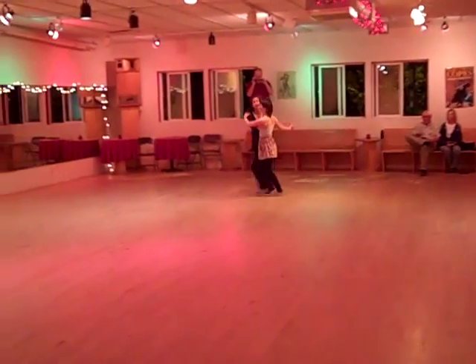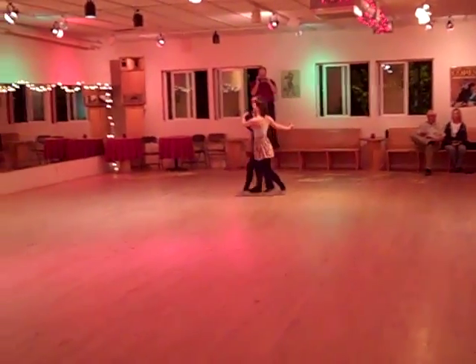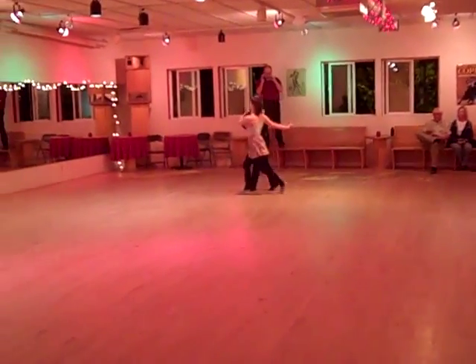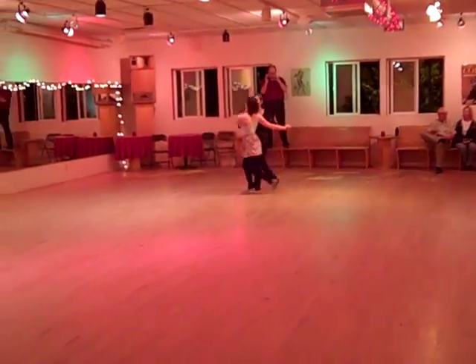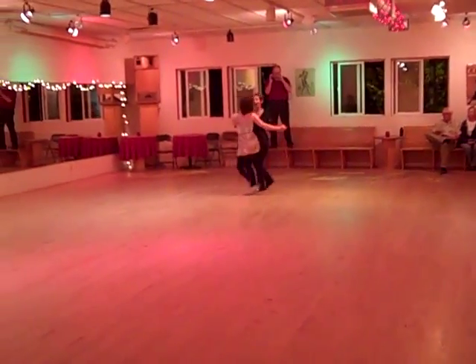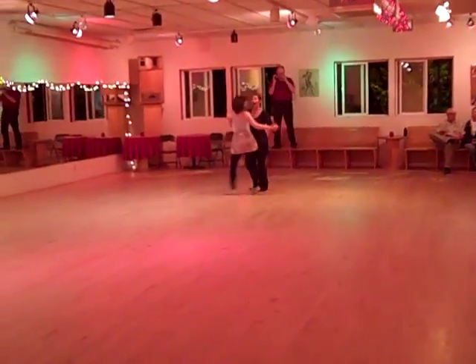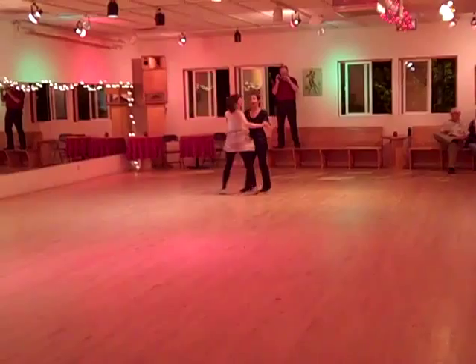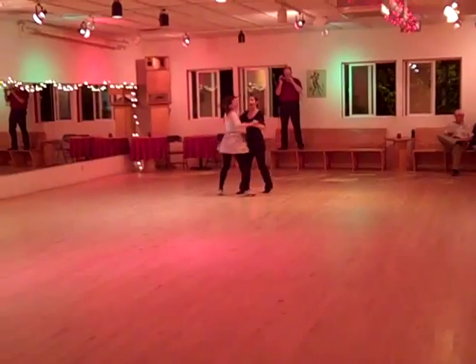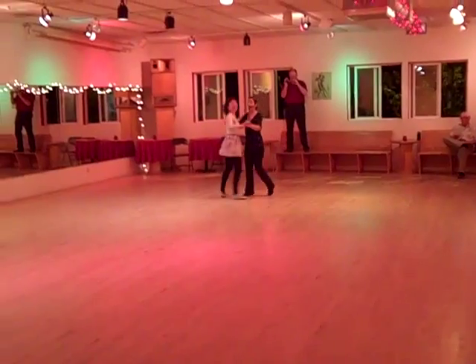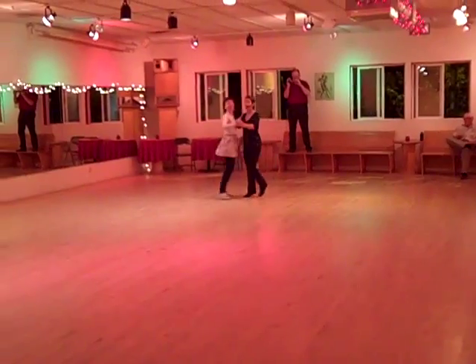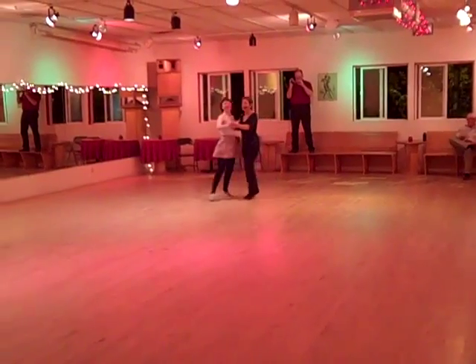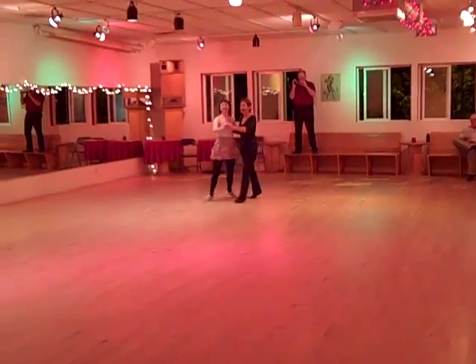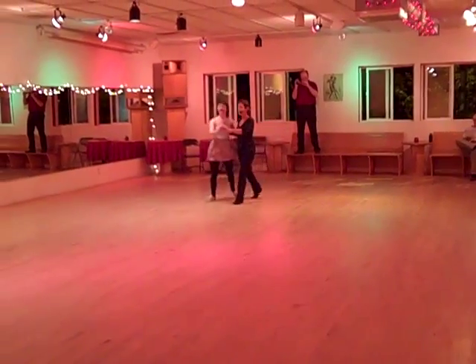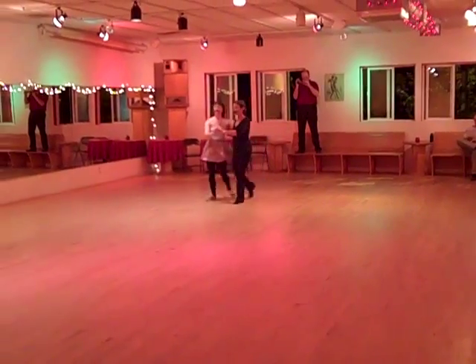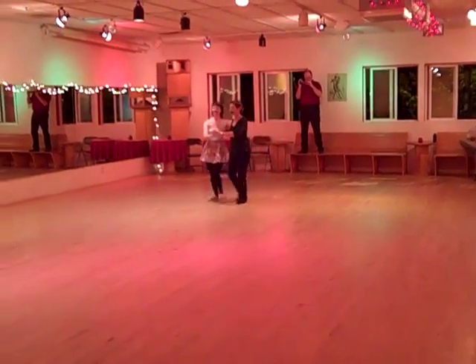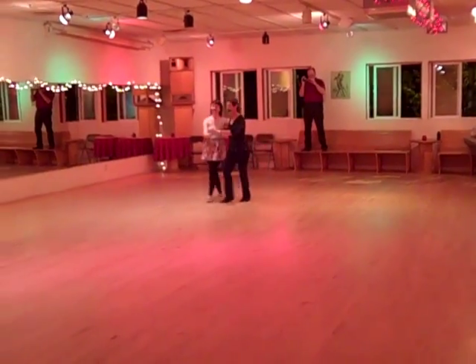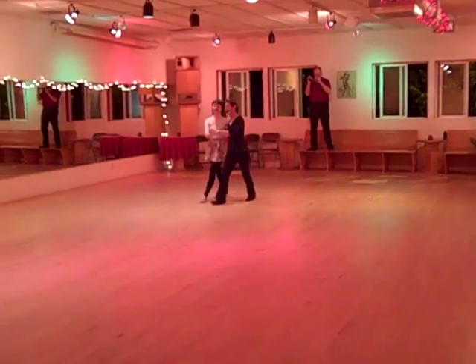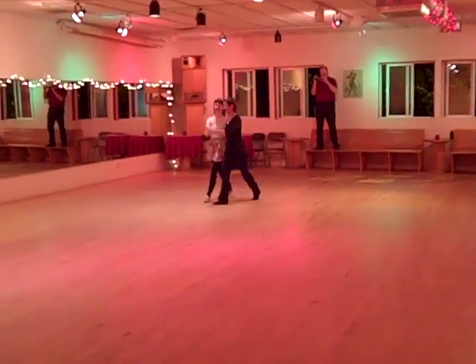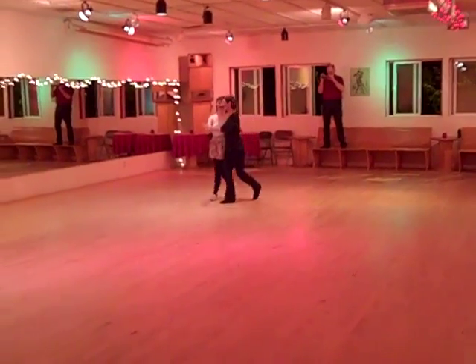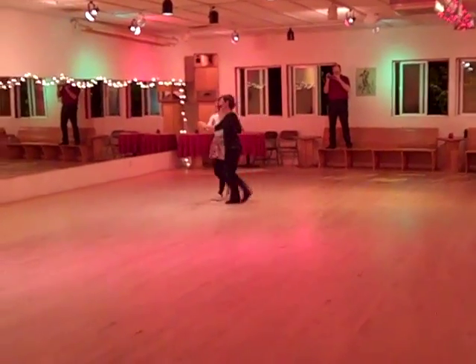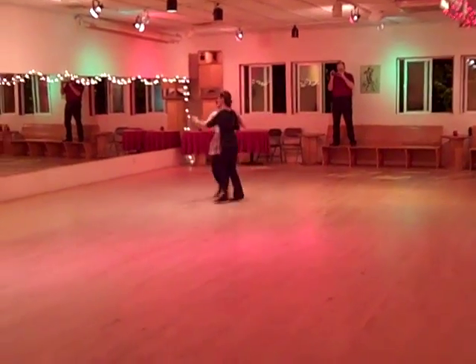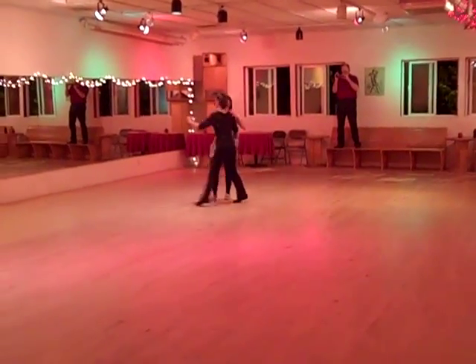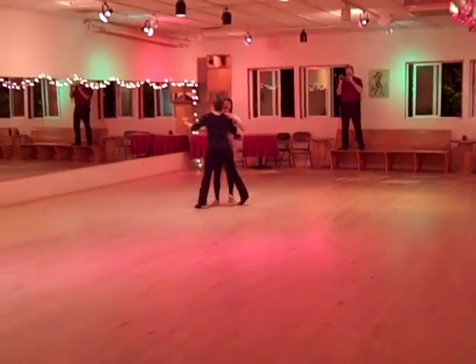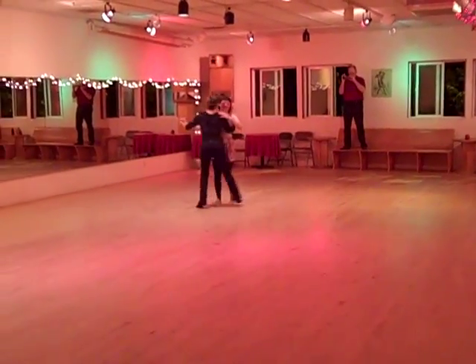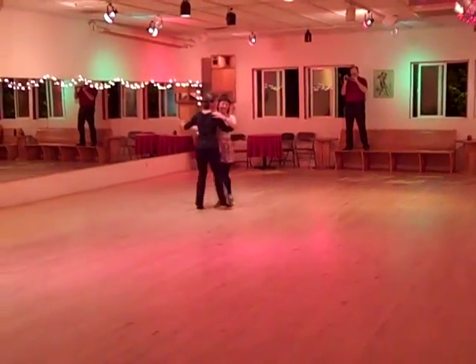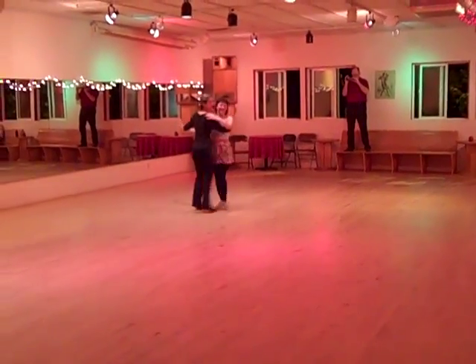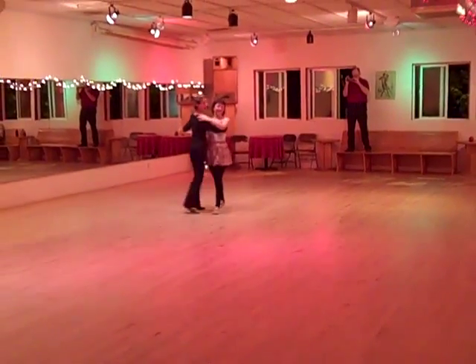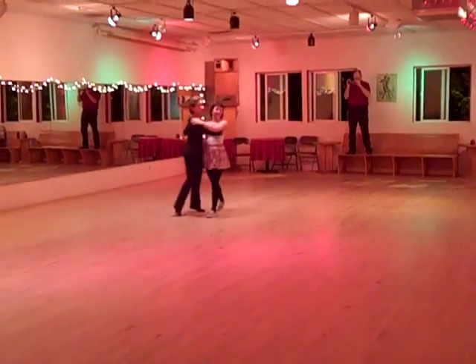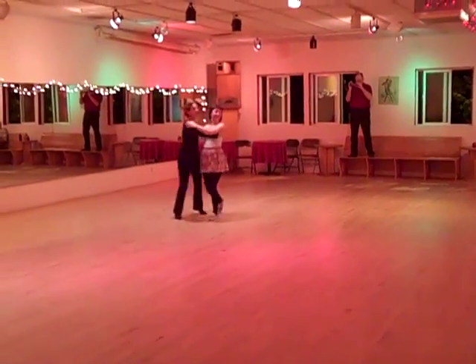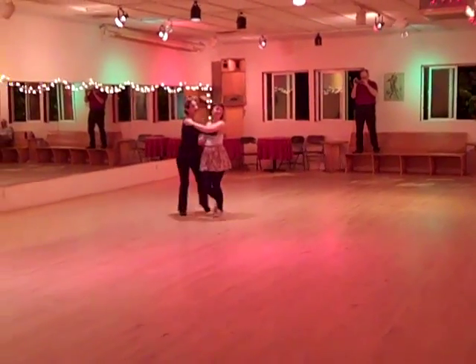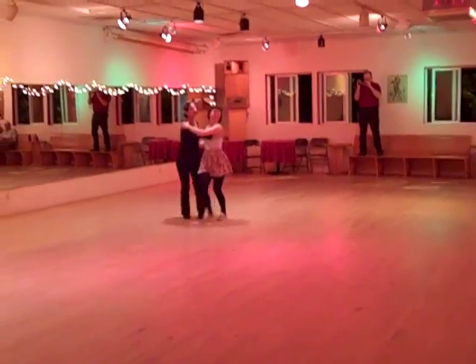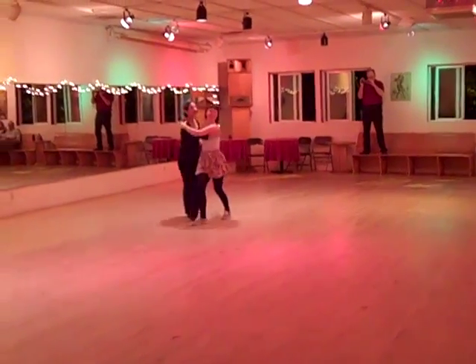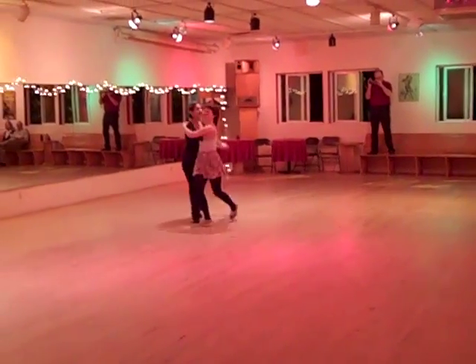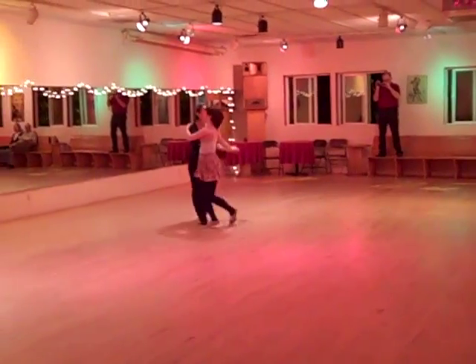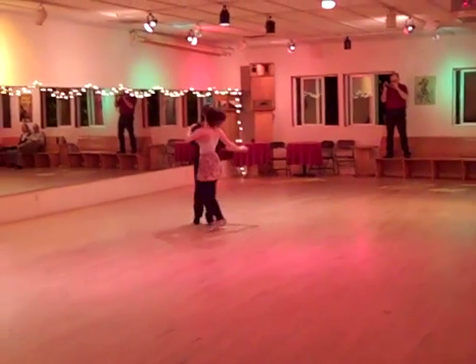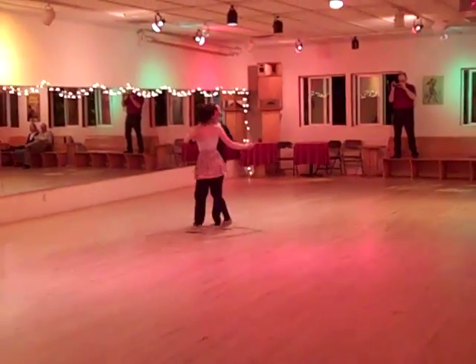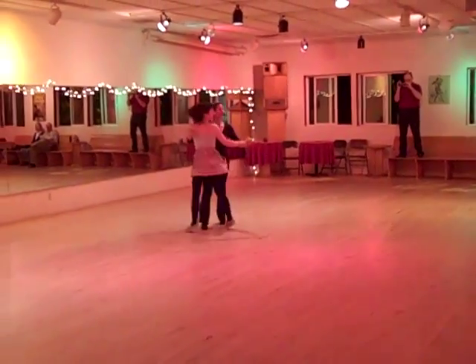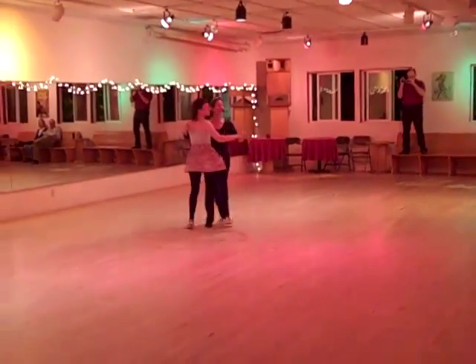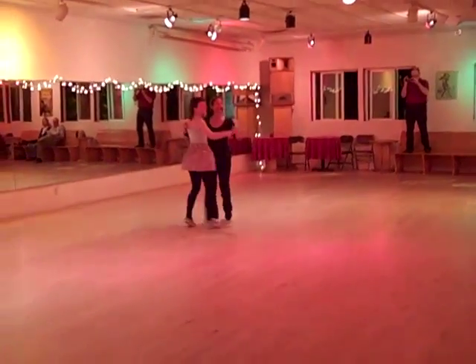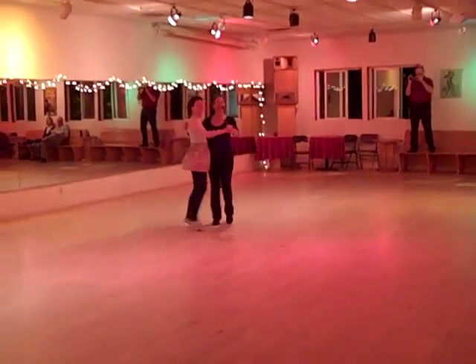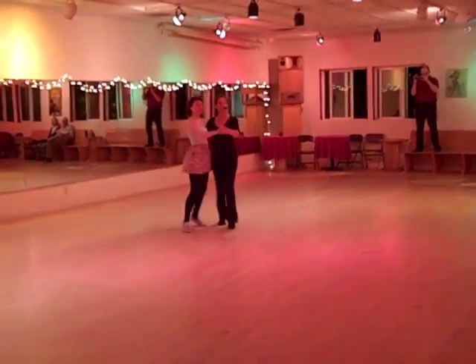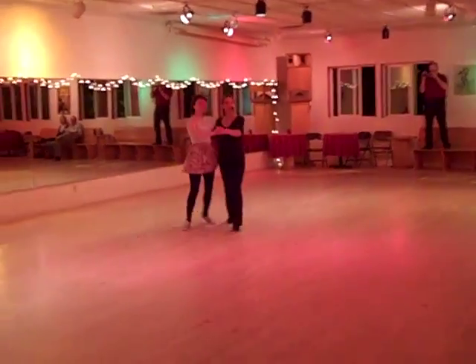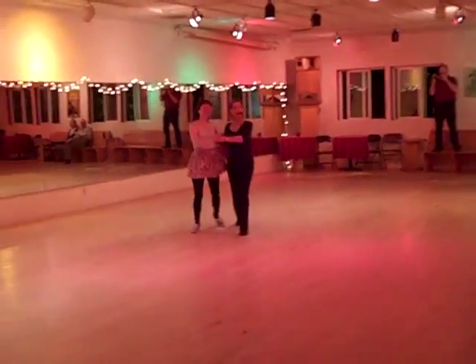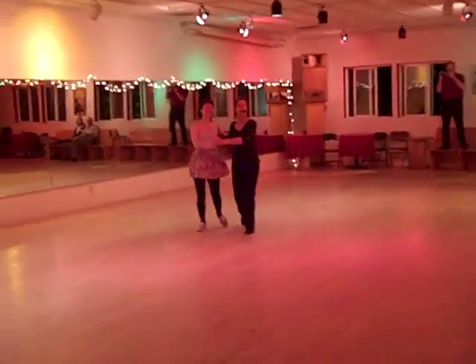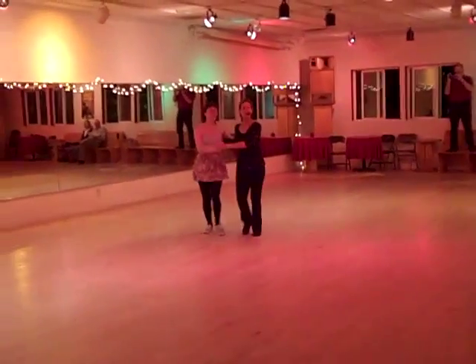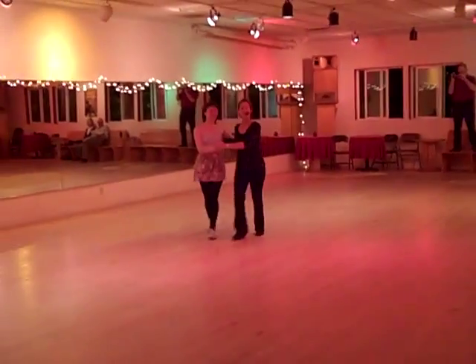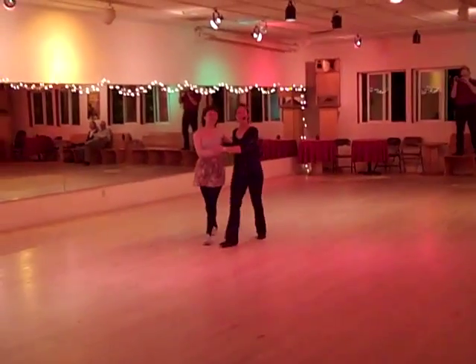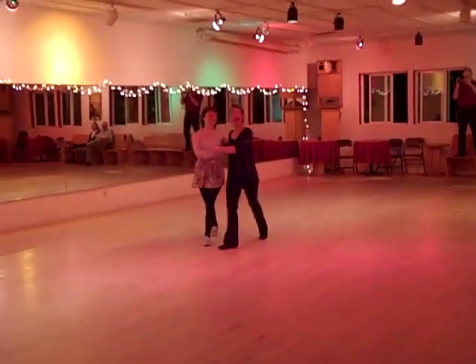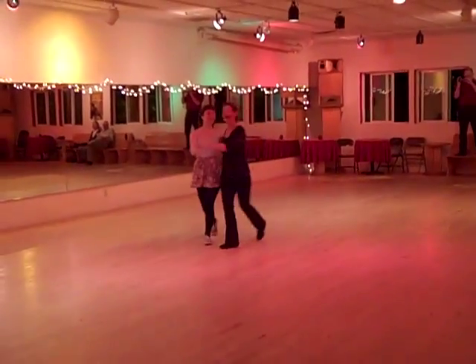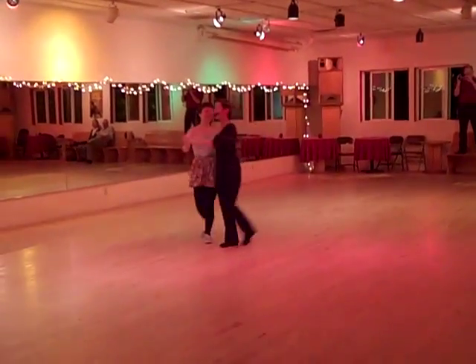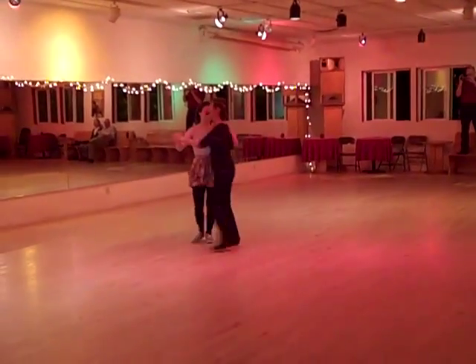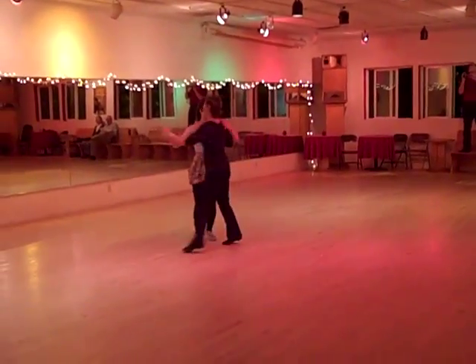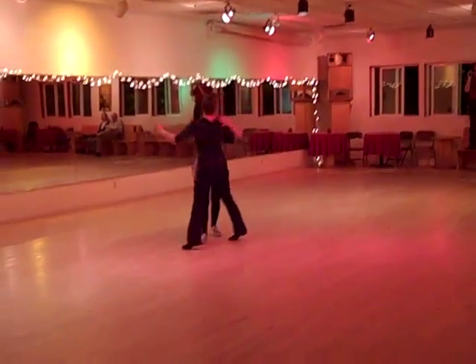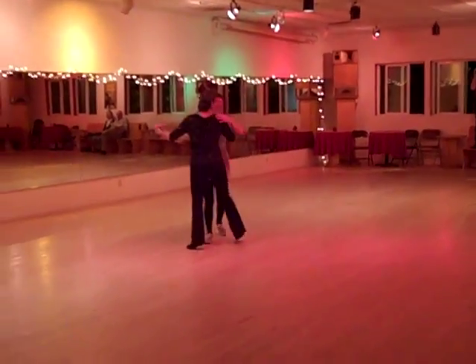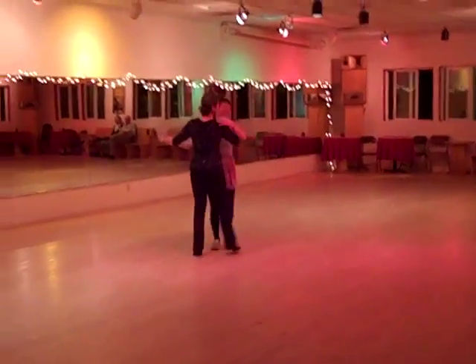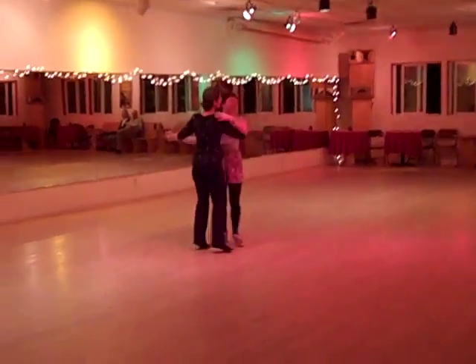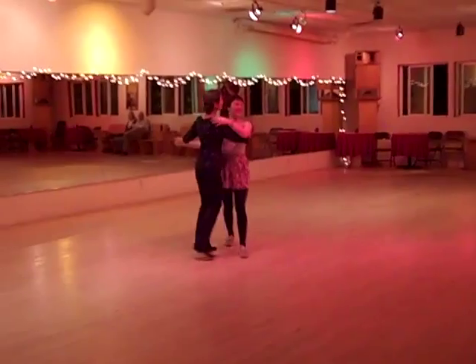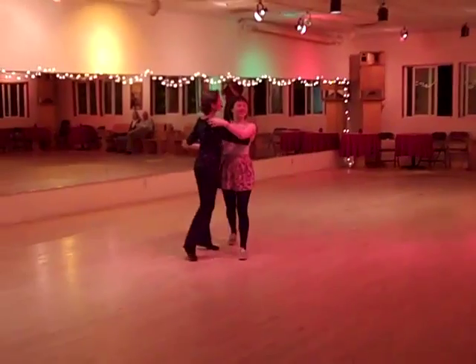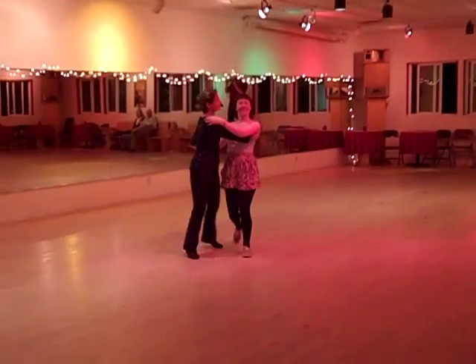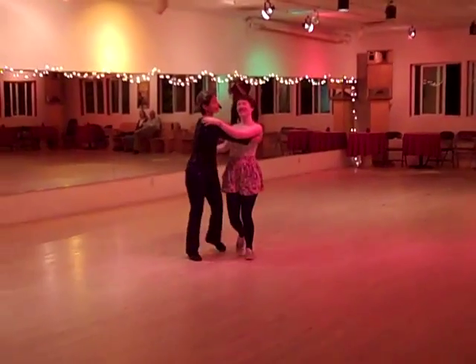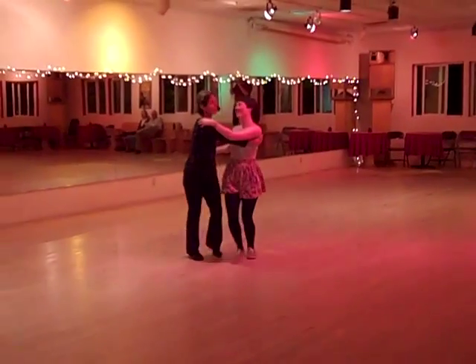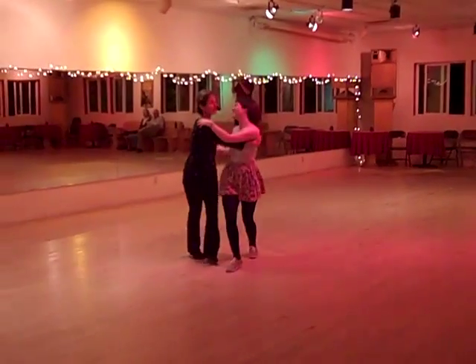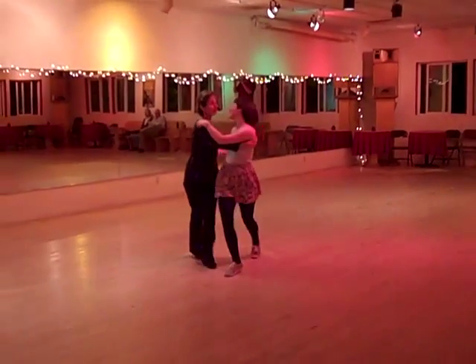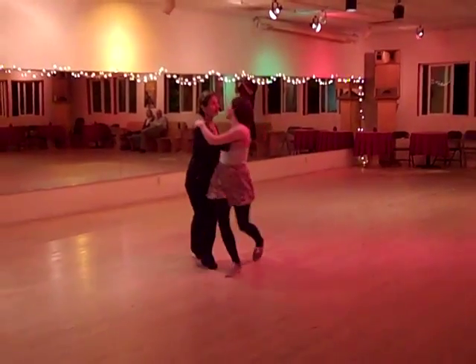And four, five, six. How am I doing, everybody? Yay. What's that? Oh, this is so good. Thank you.